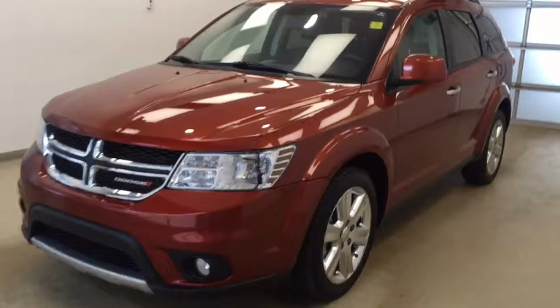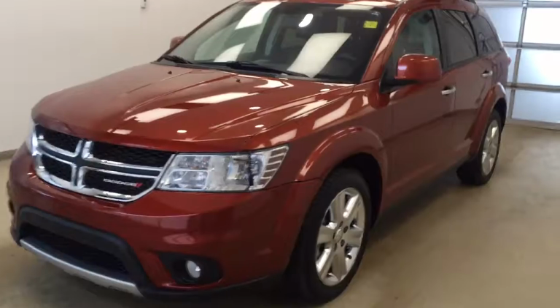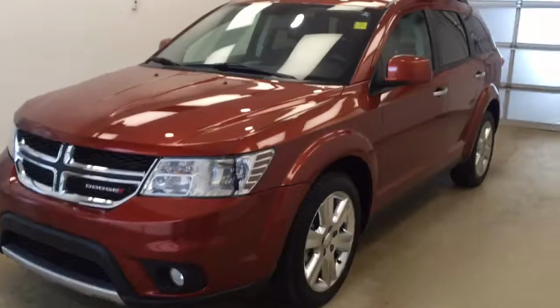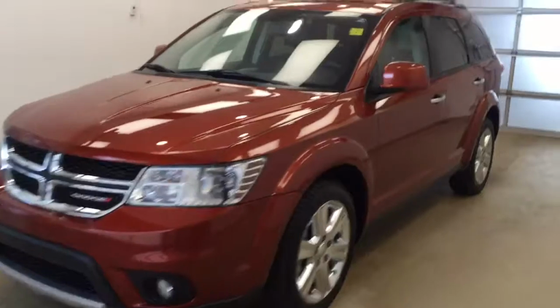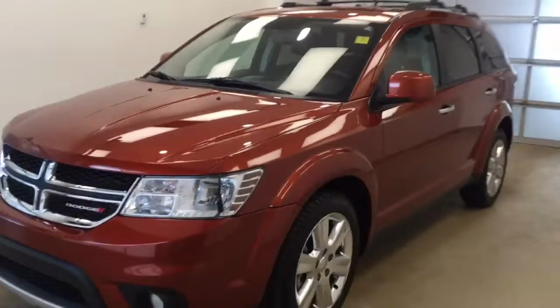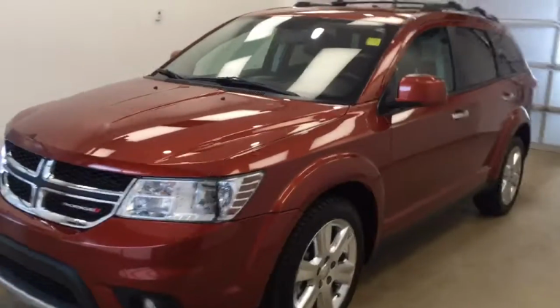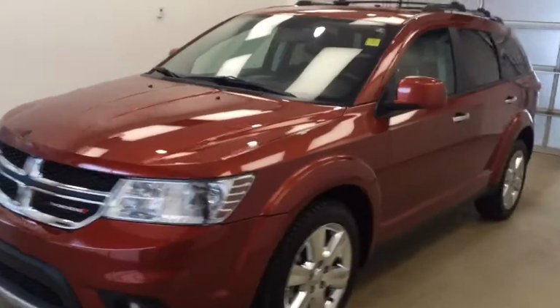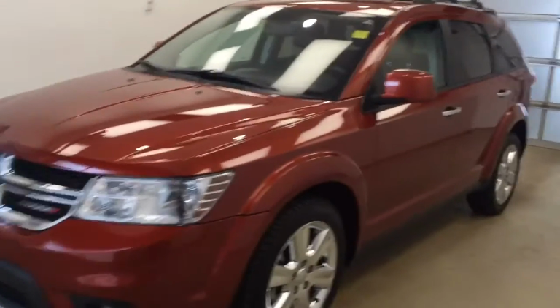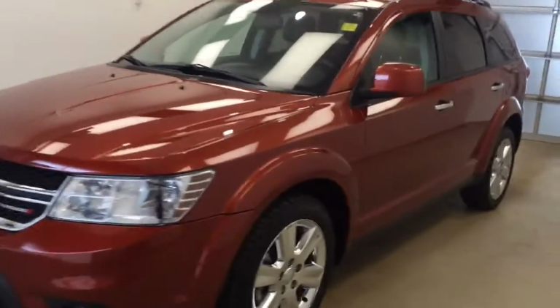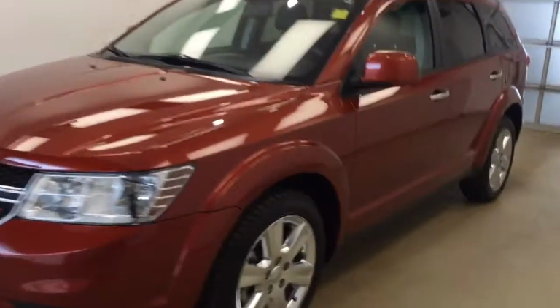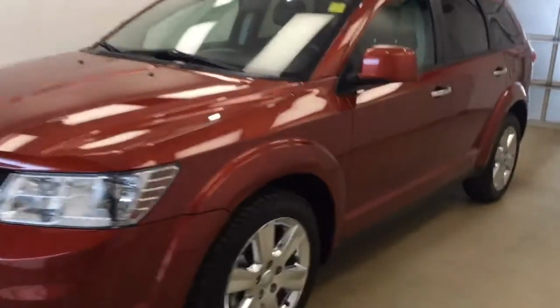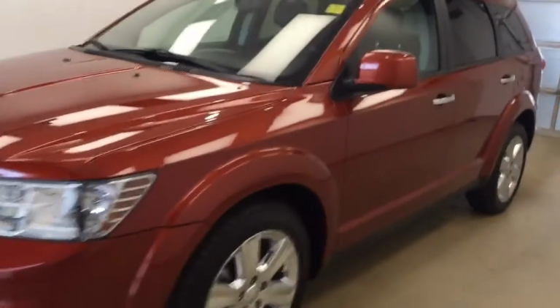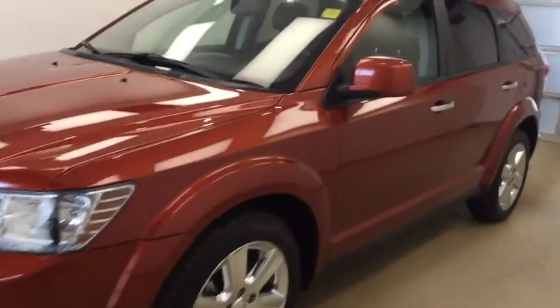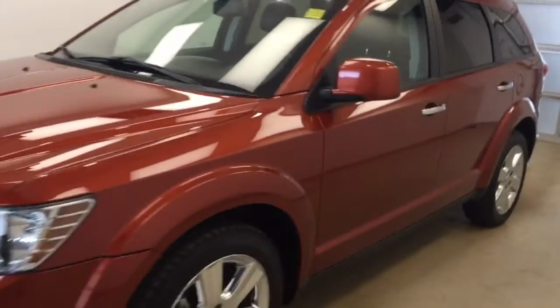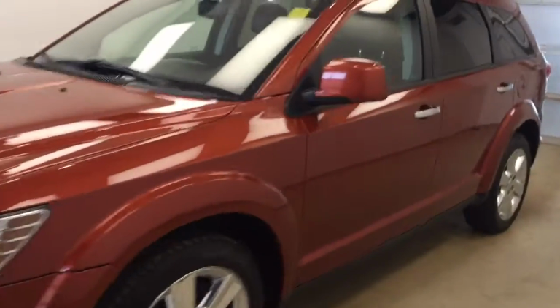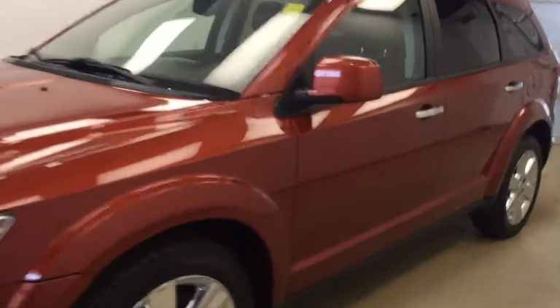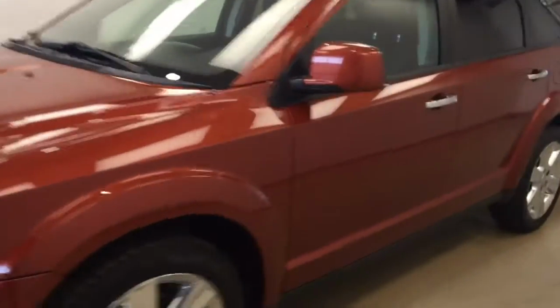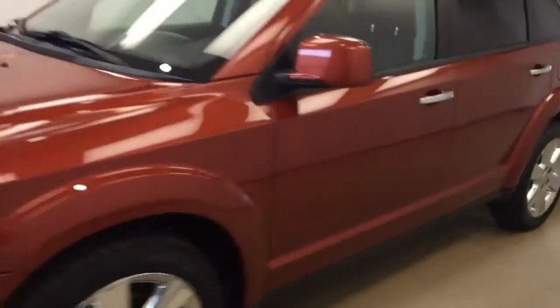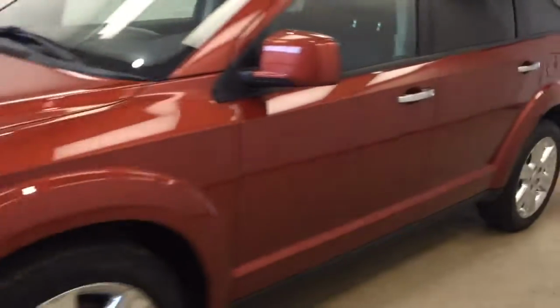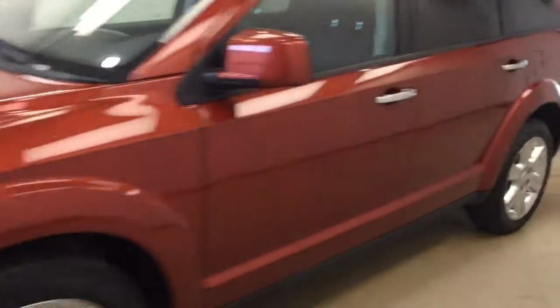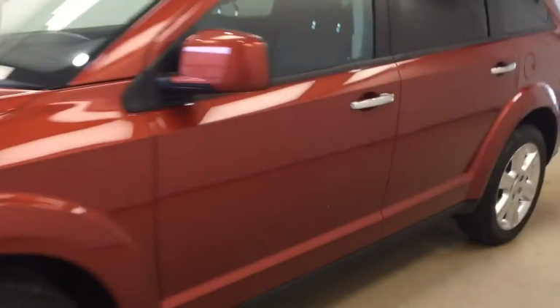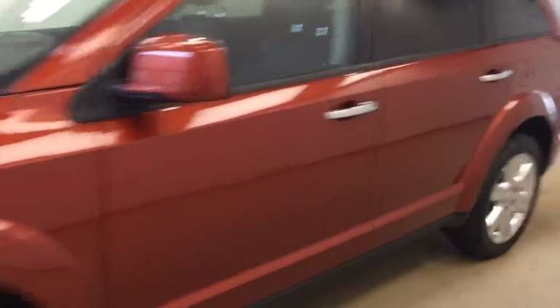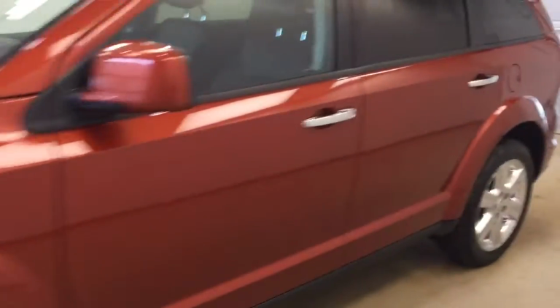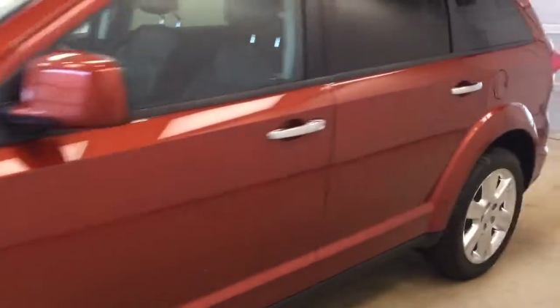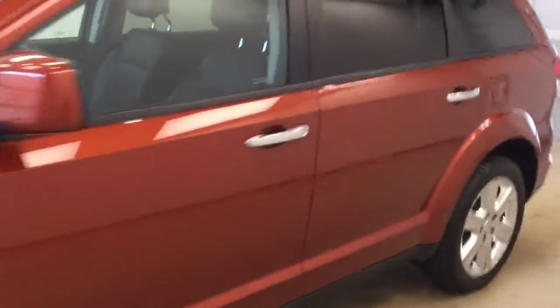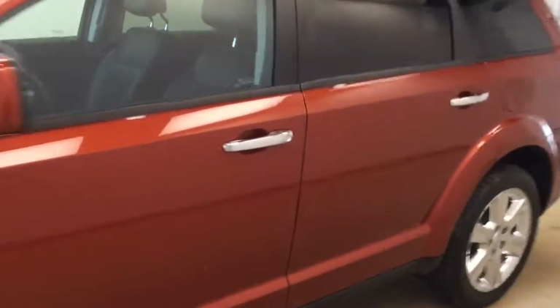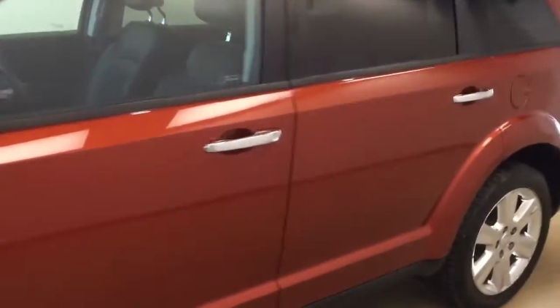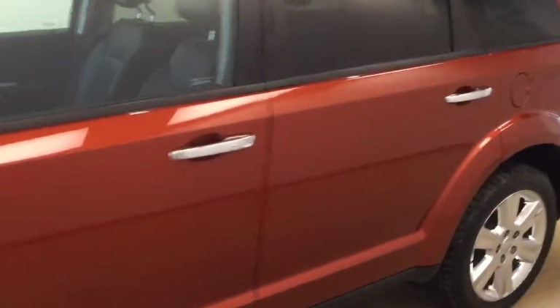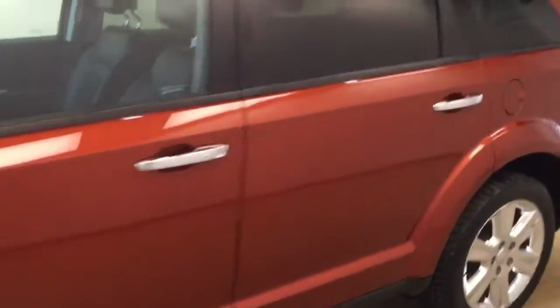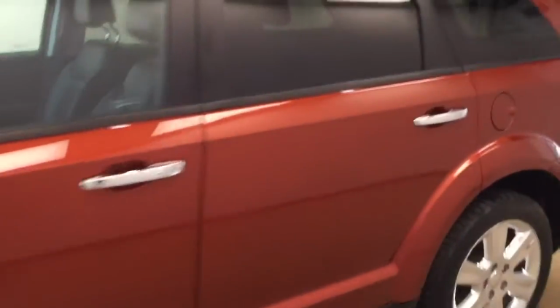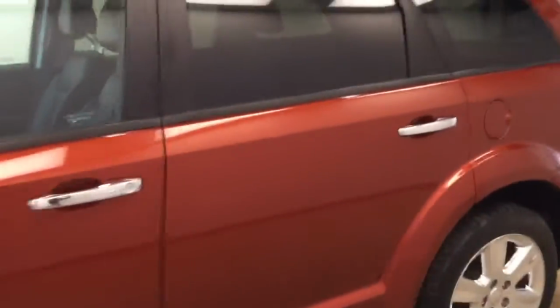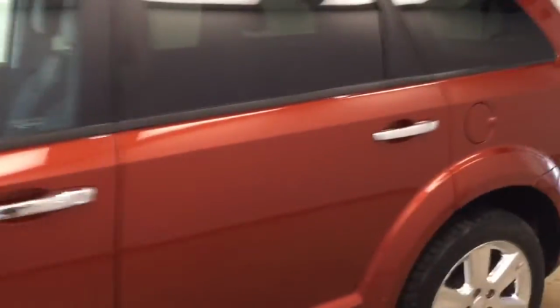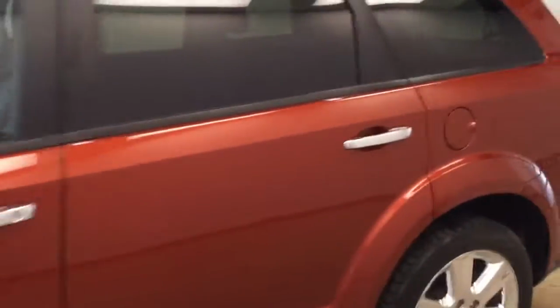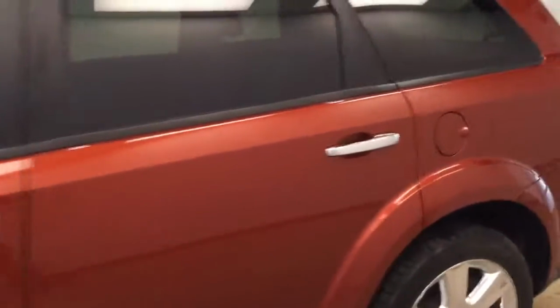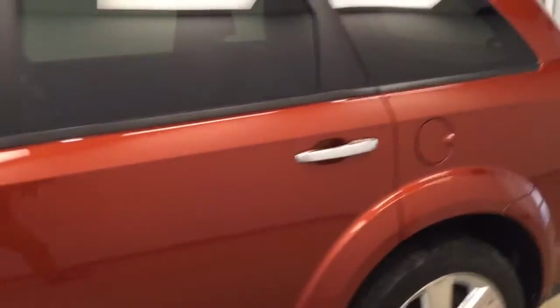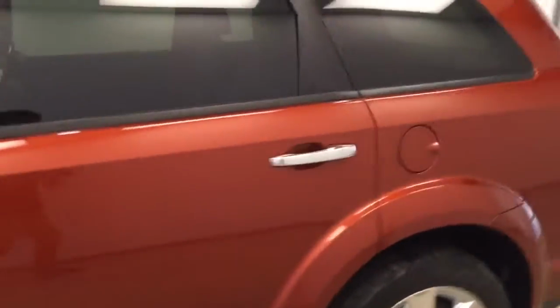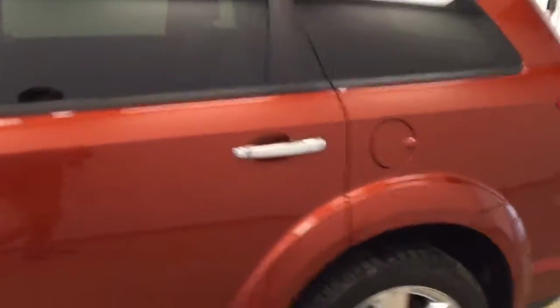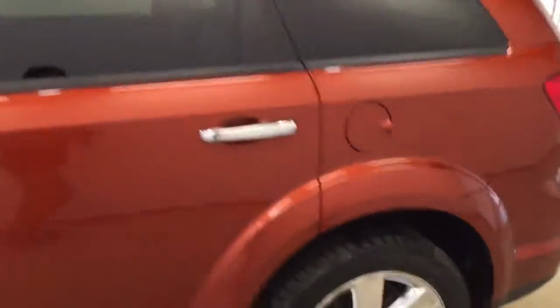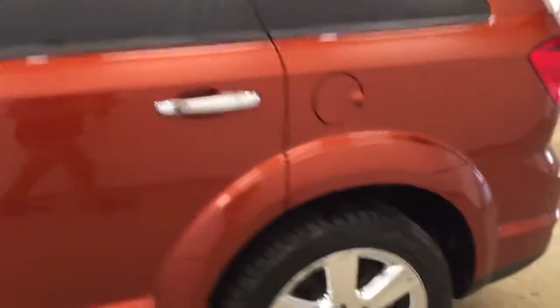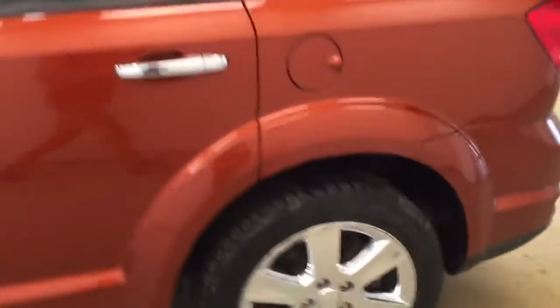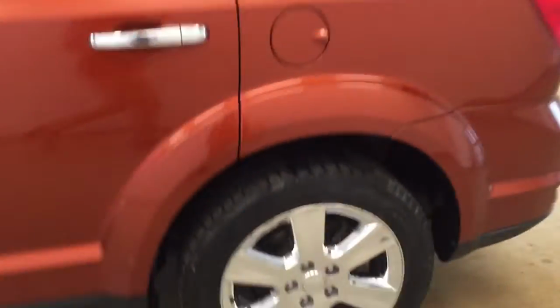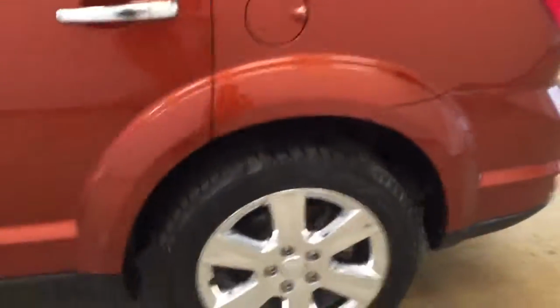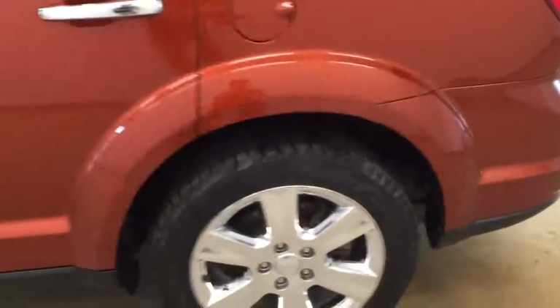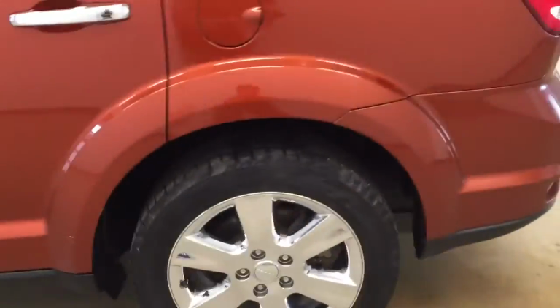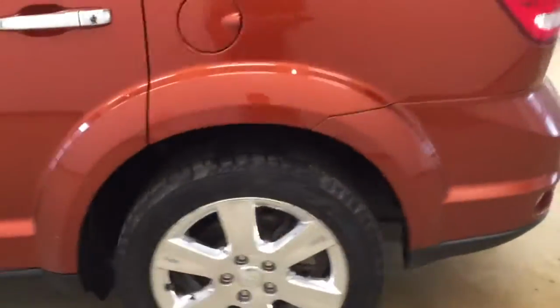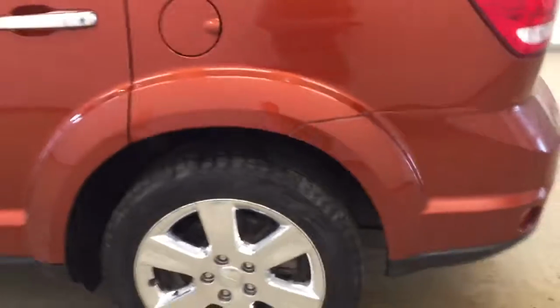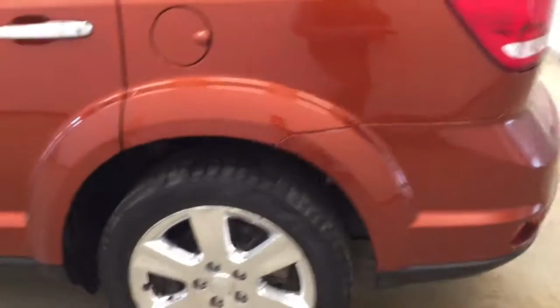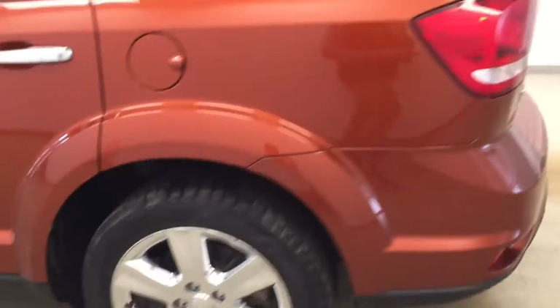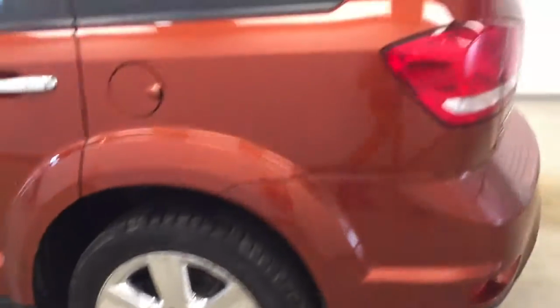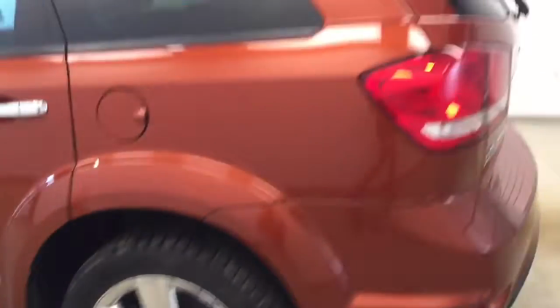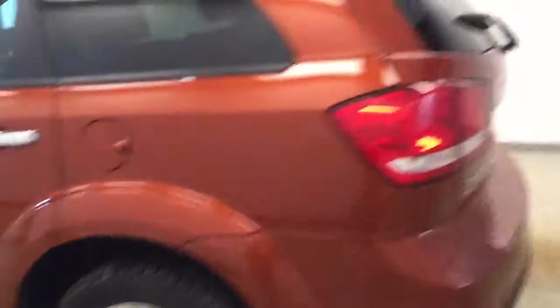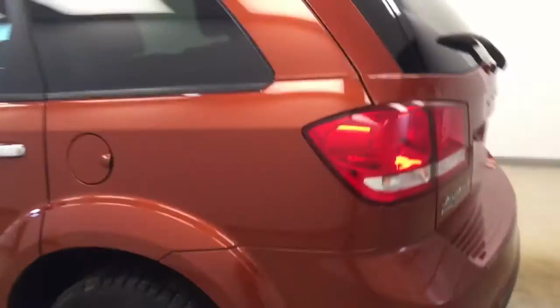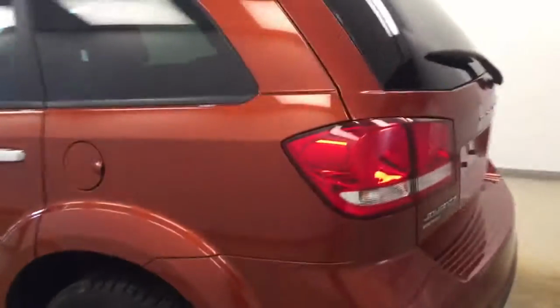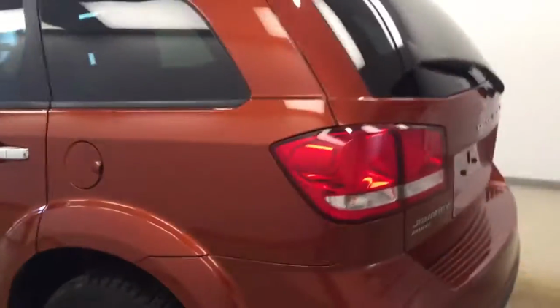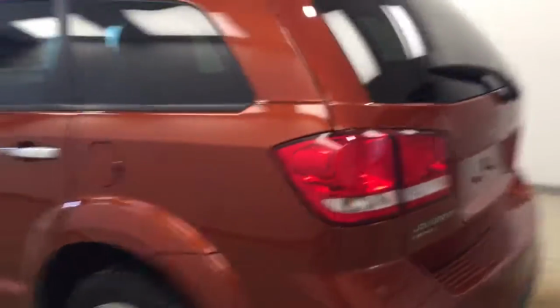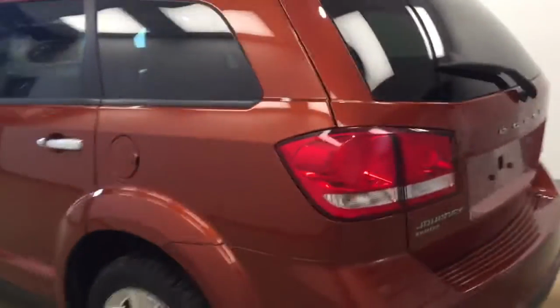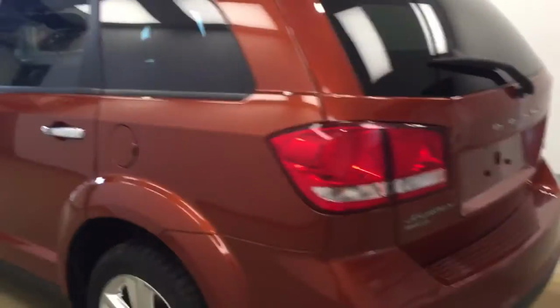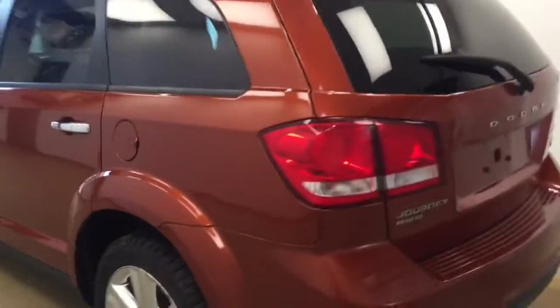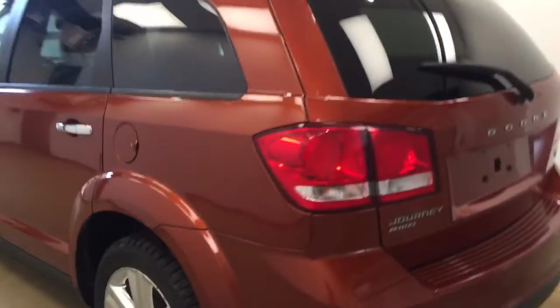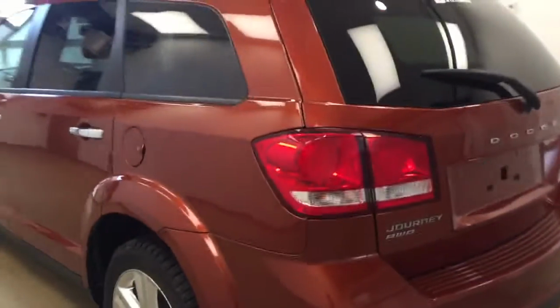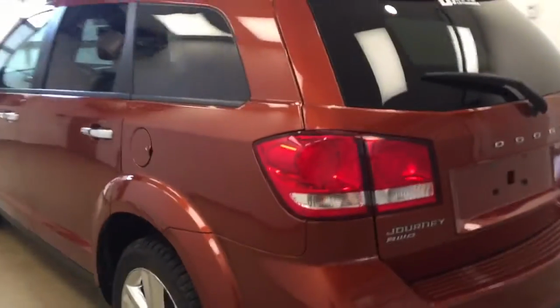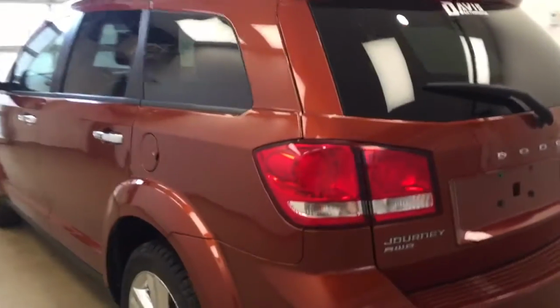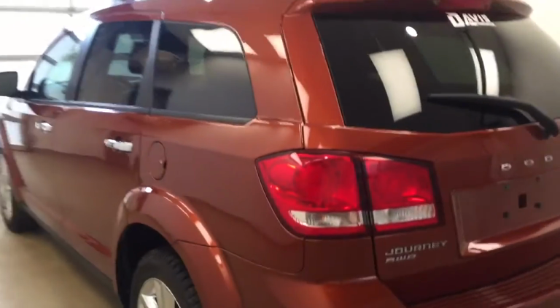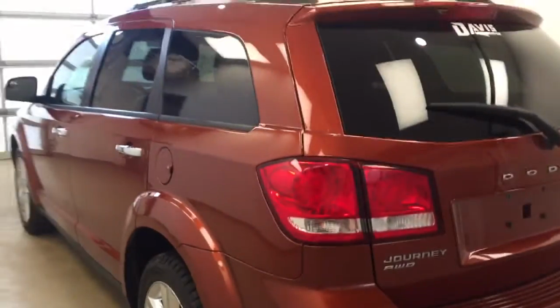This is stock number 179308 on the 2012 Dodge Journey, and our exterior color is orange copper.